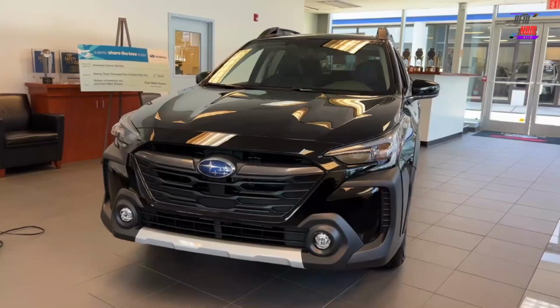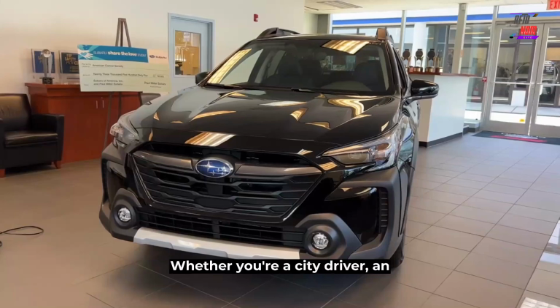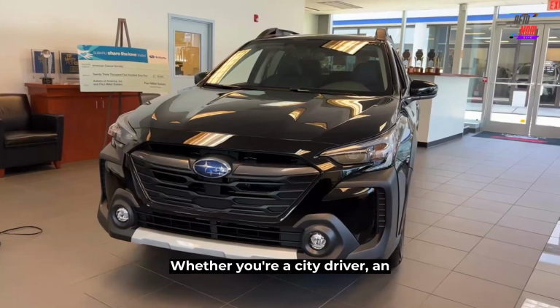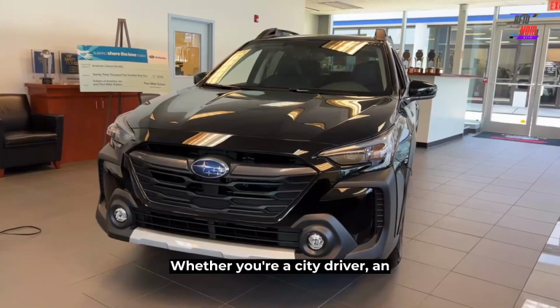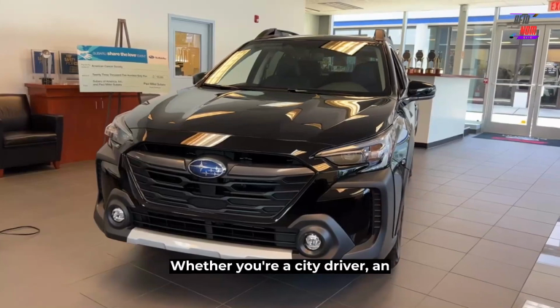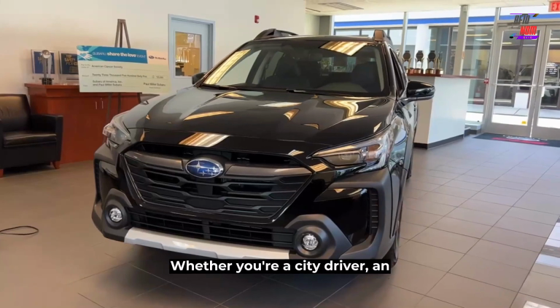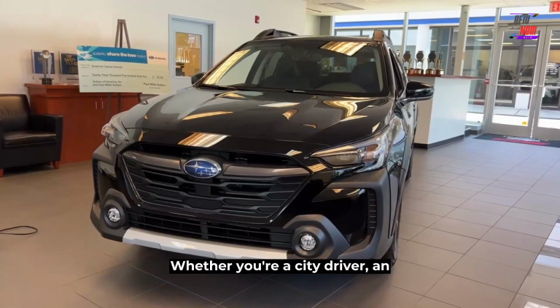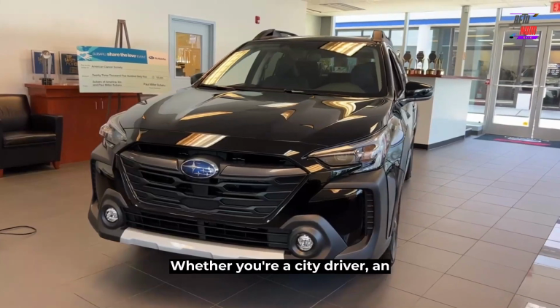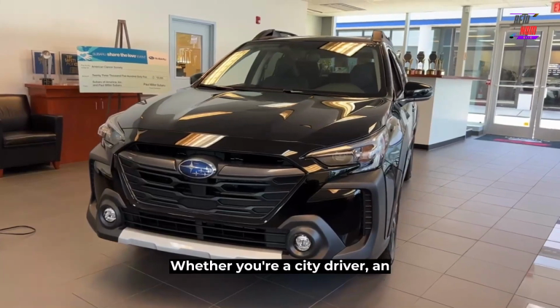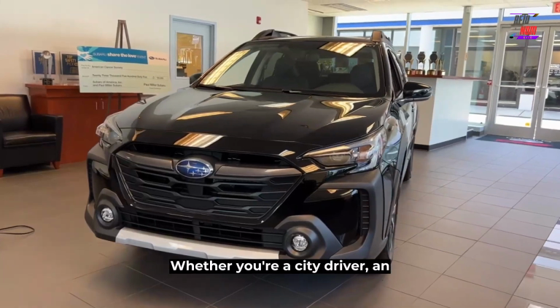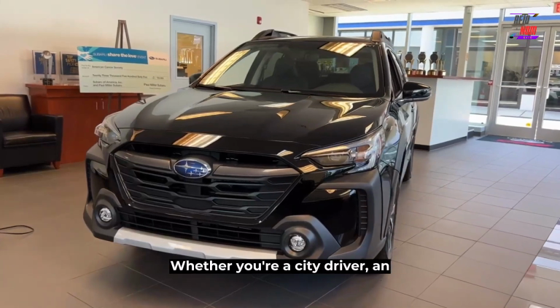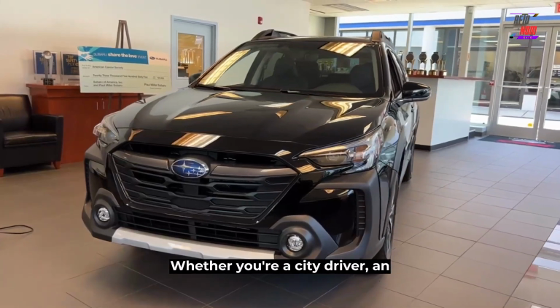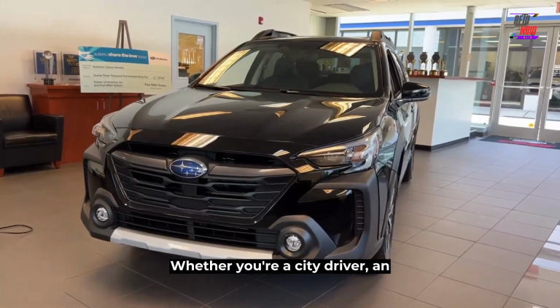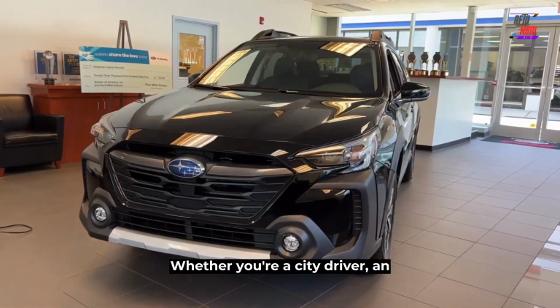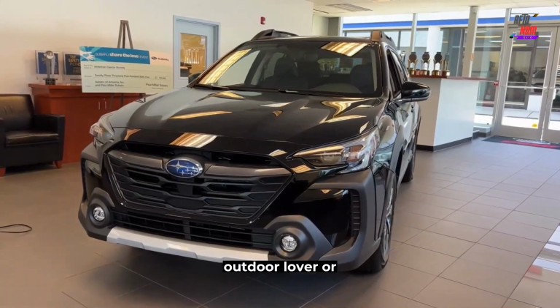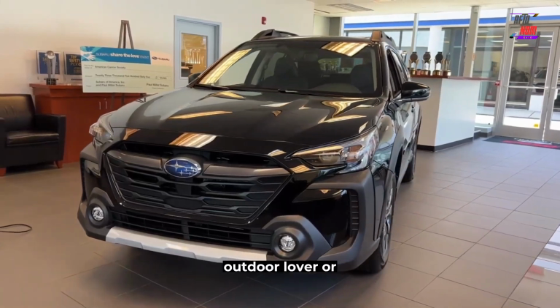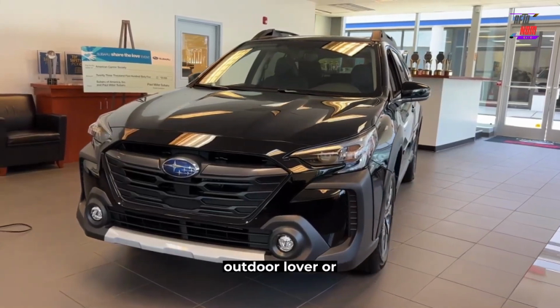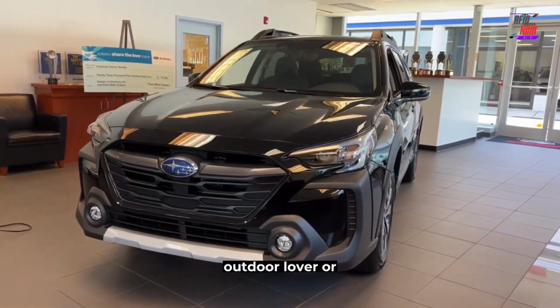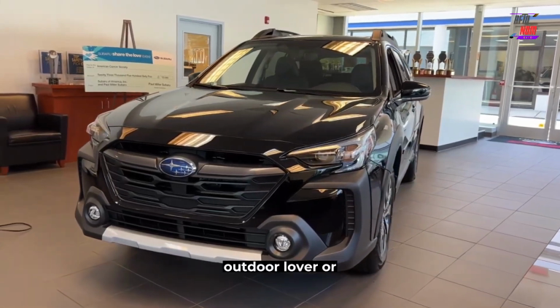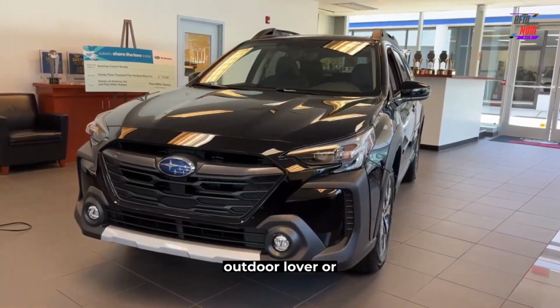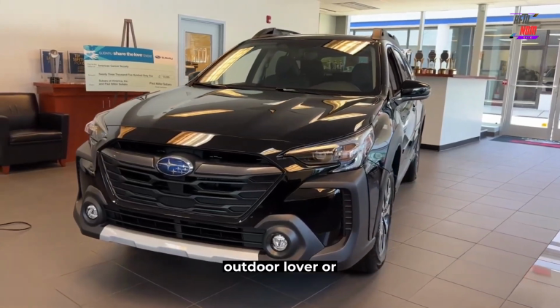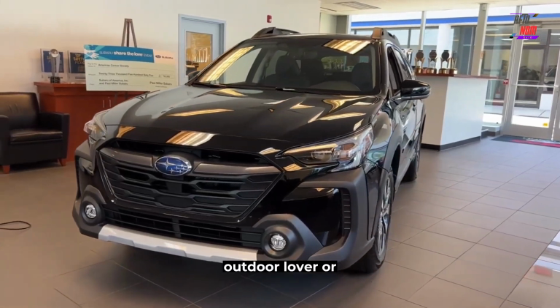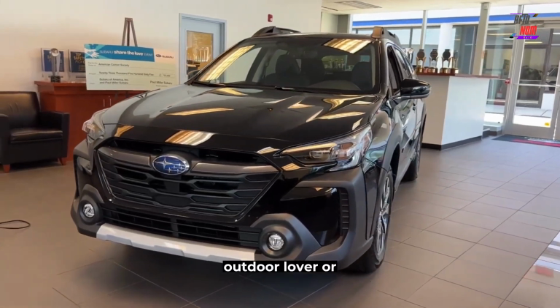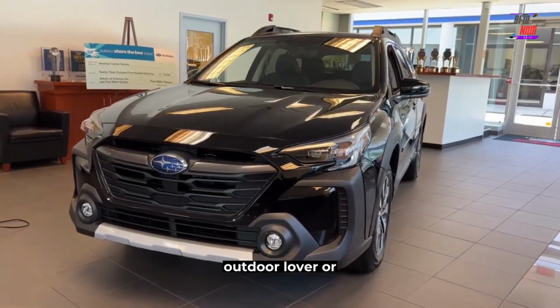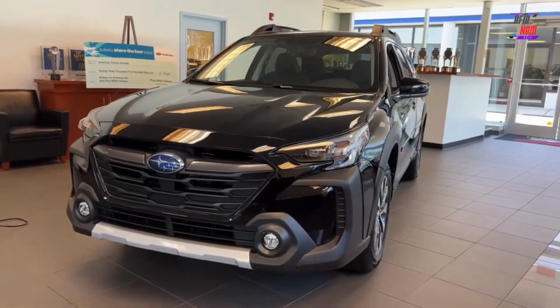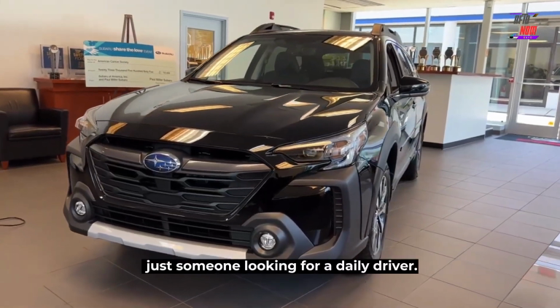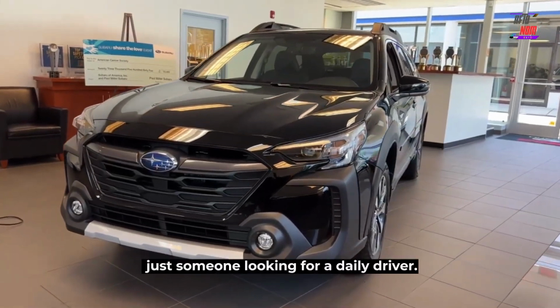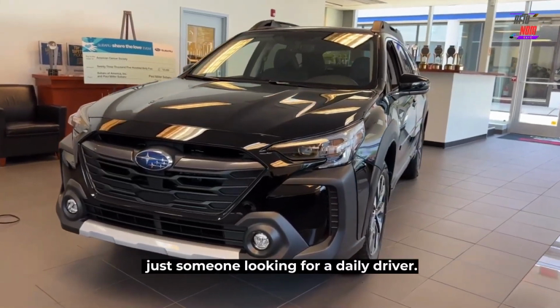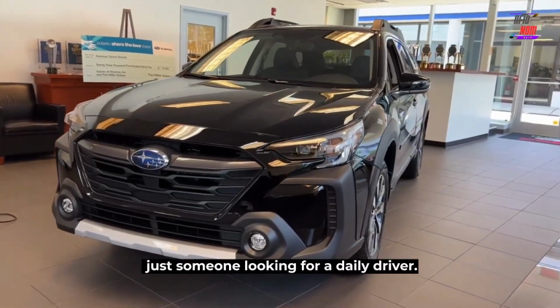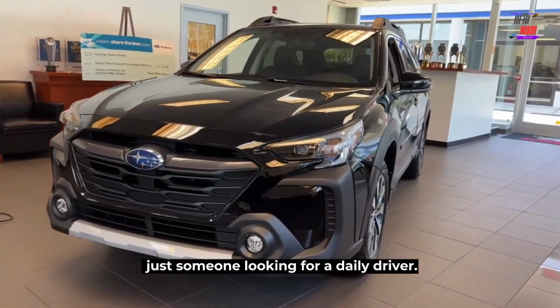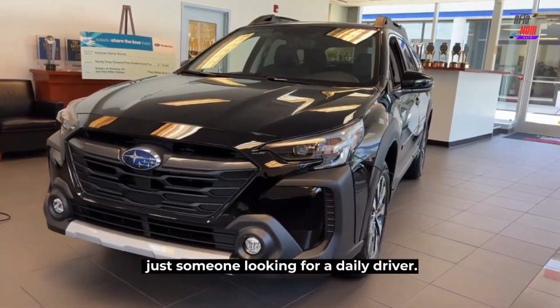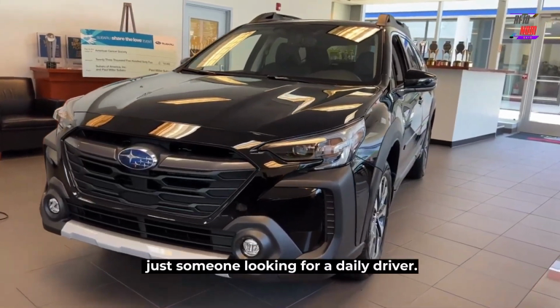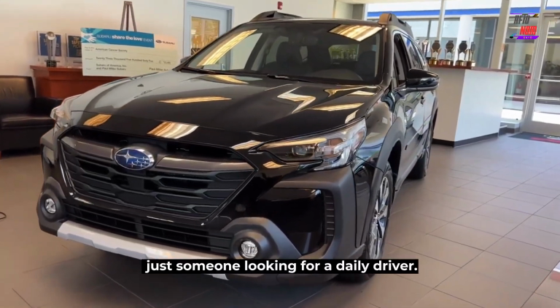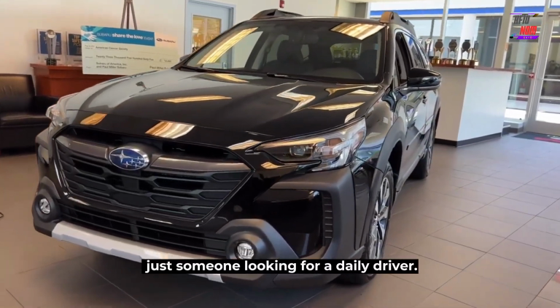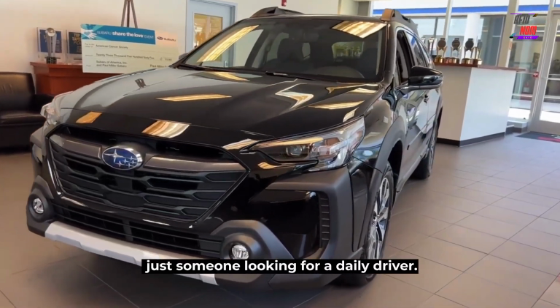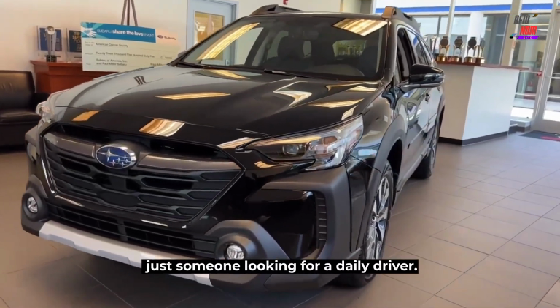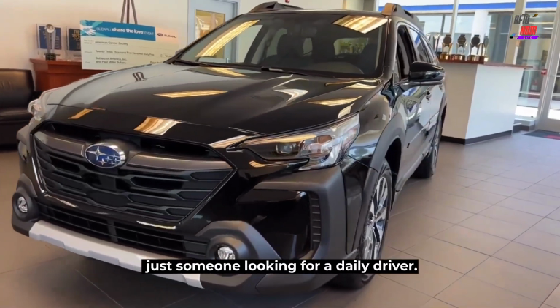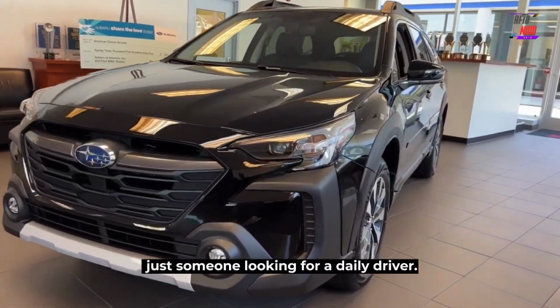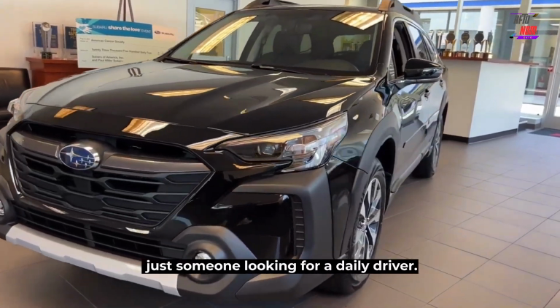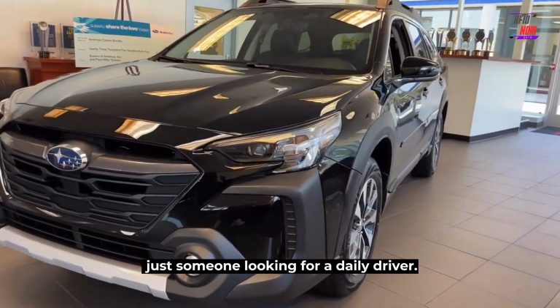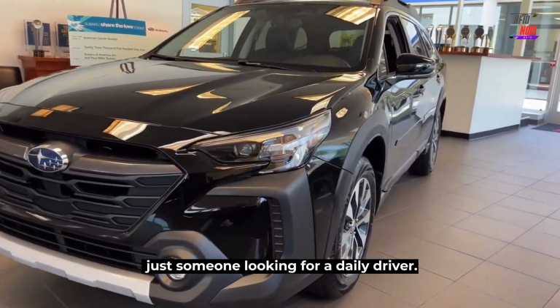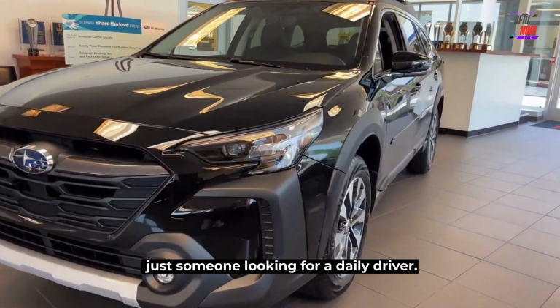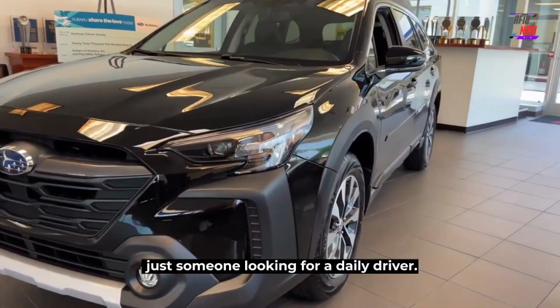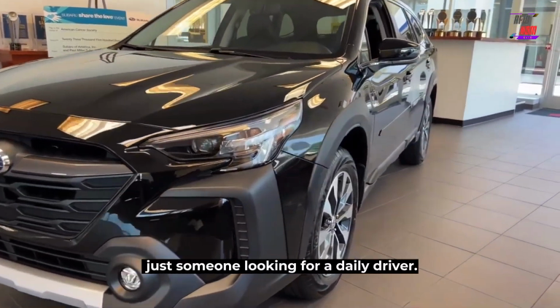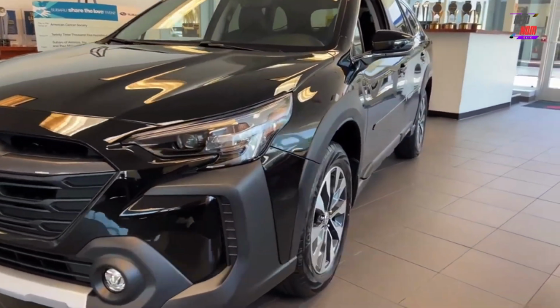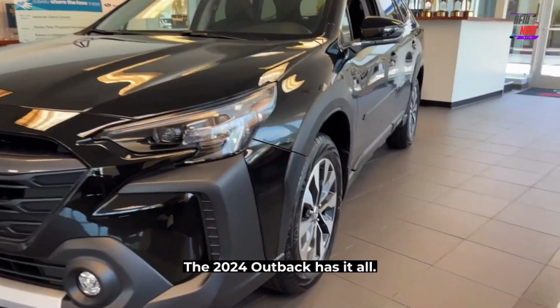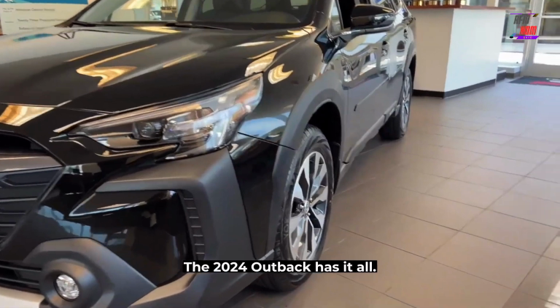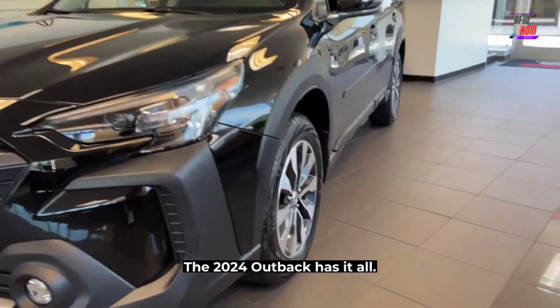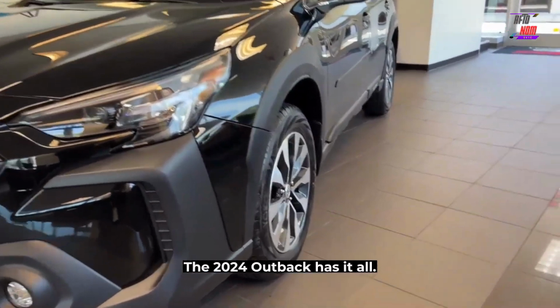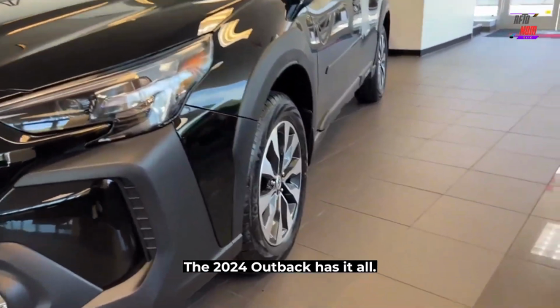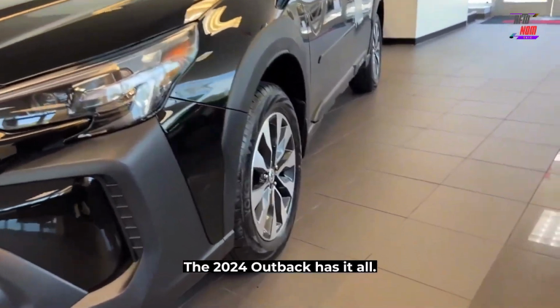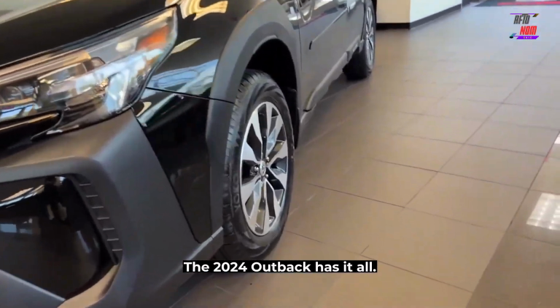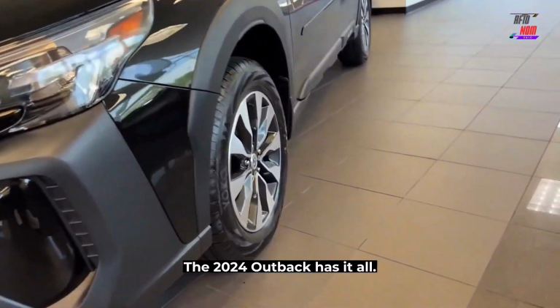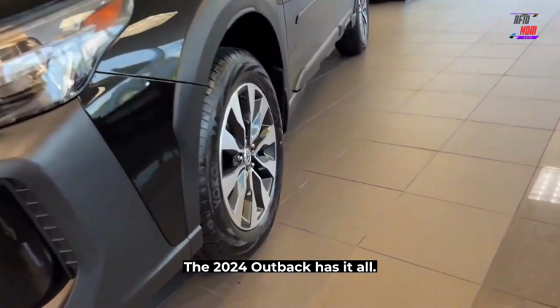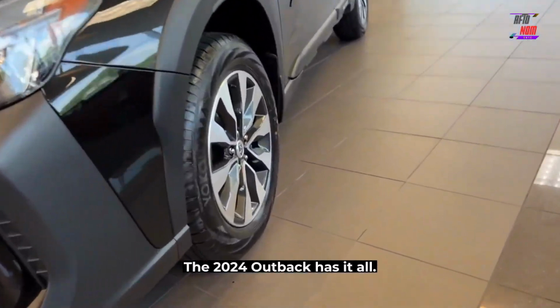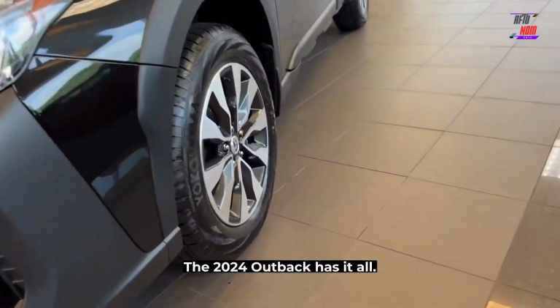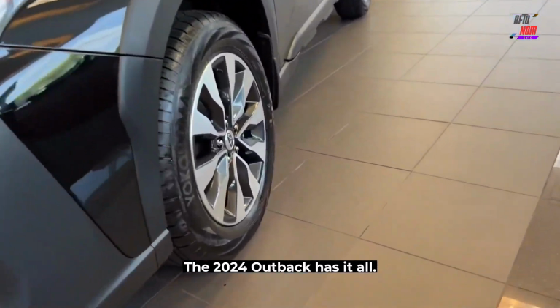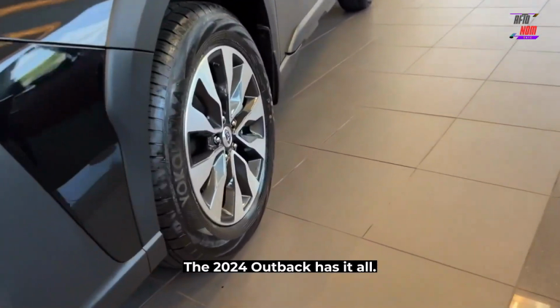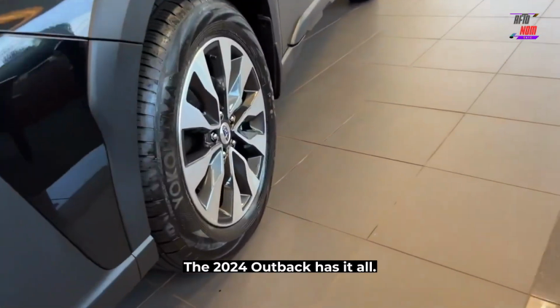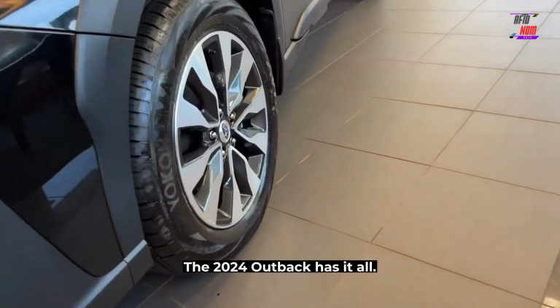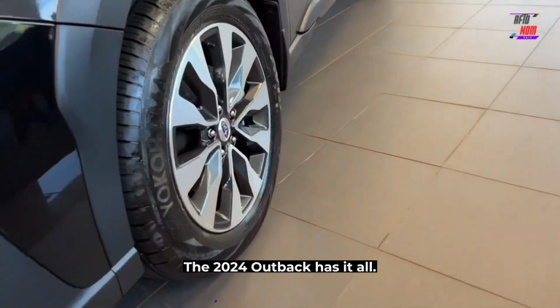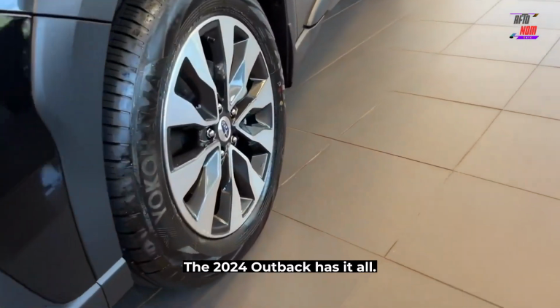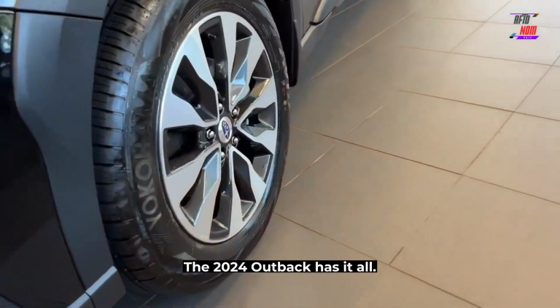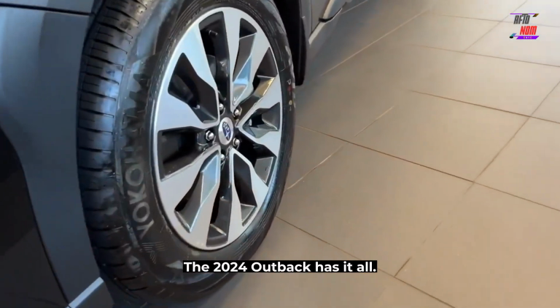Whether you're a city driver, an outdoor lover, or just someone looking for a daily driver, the 2024 Outback has it all.